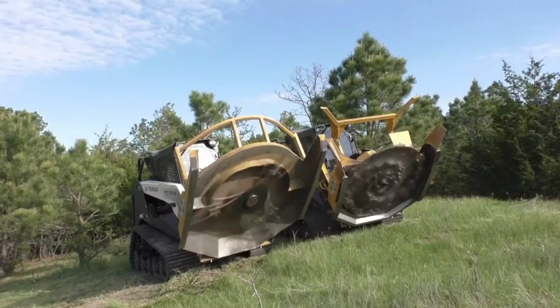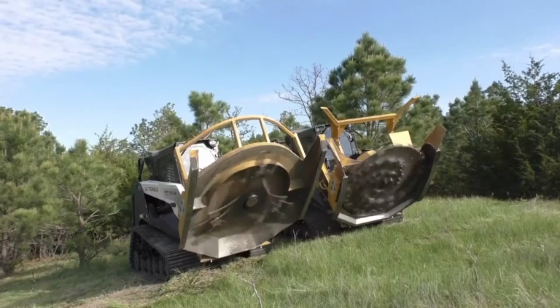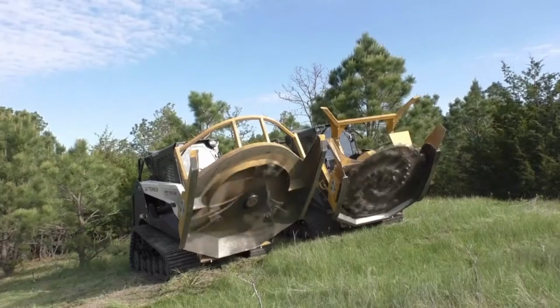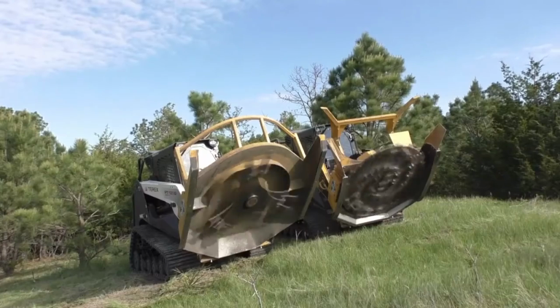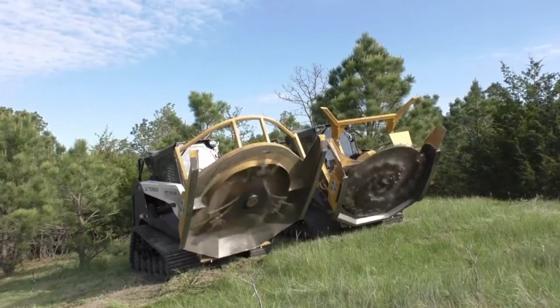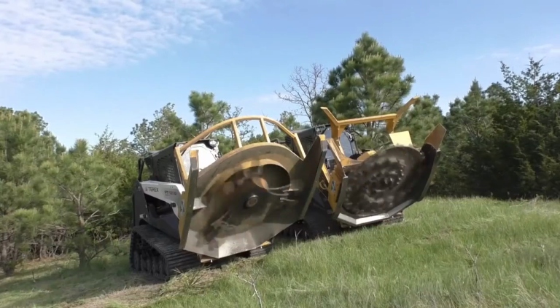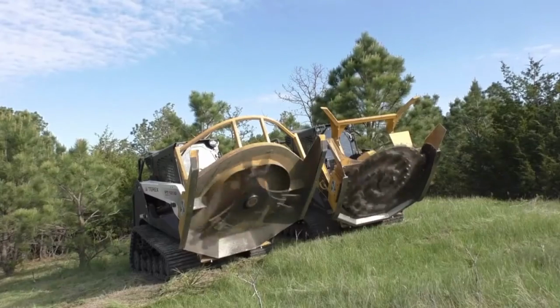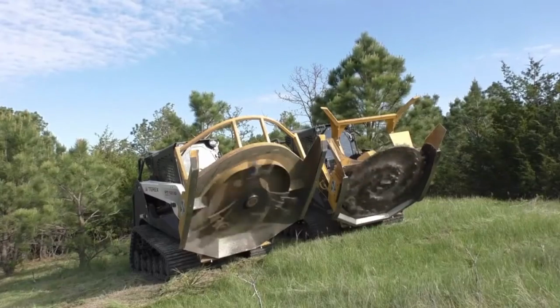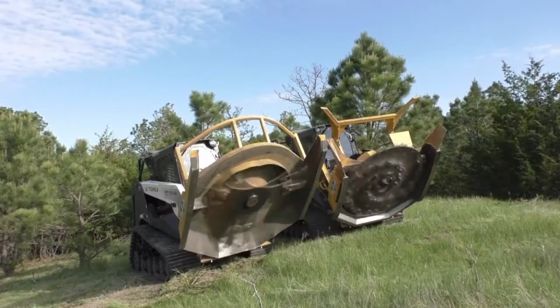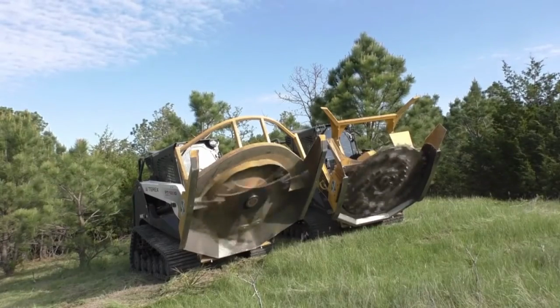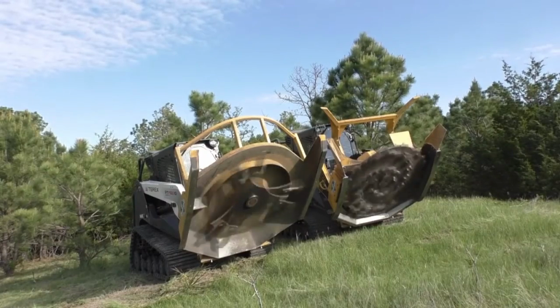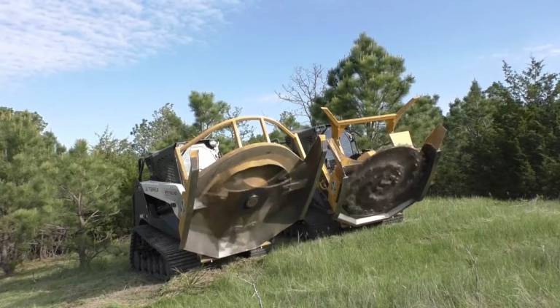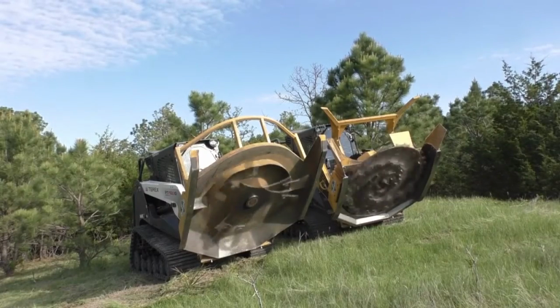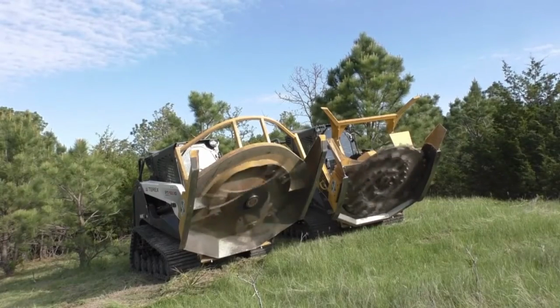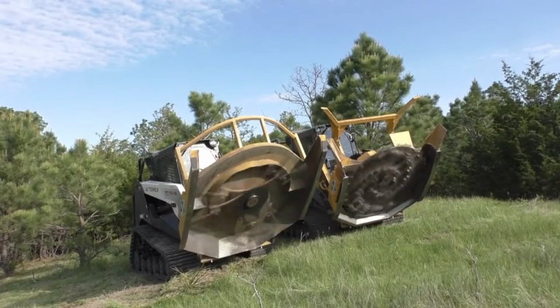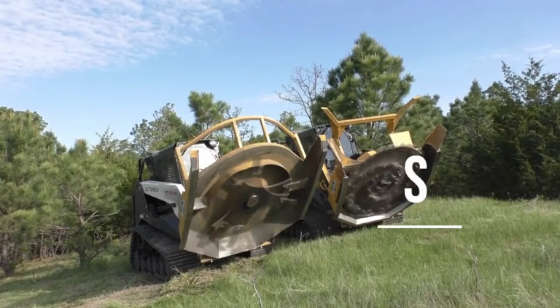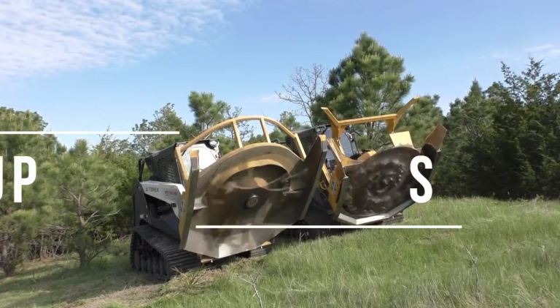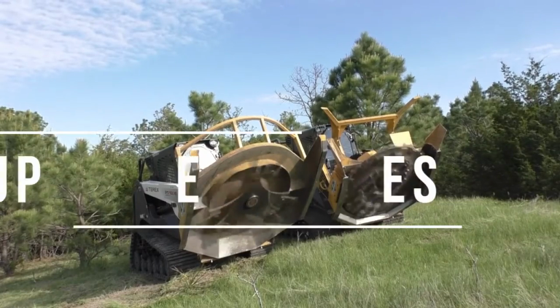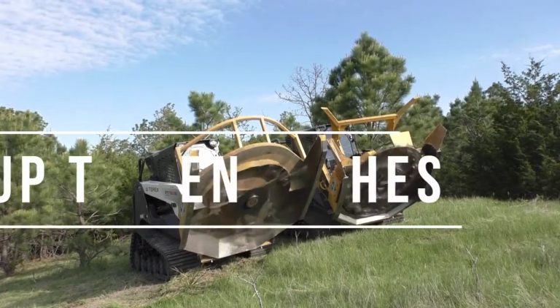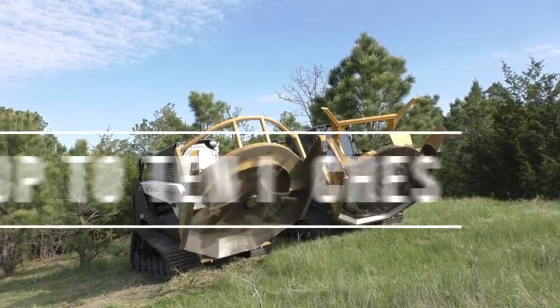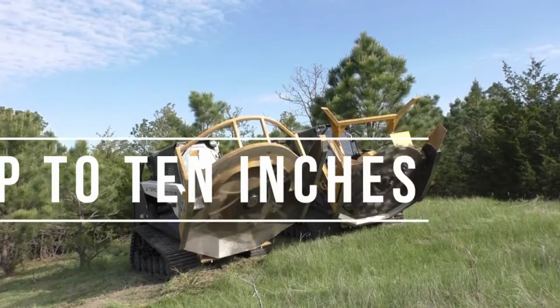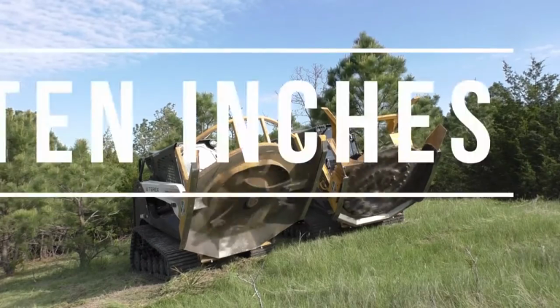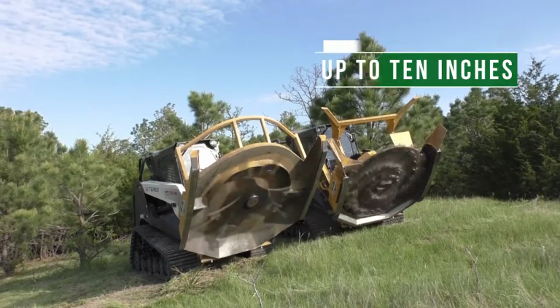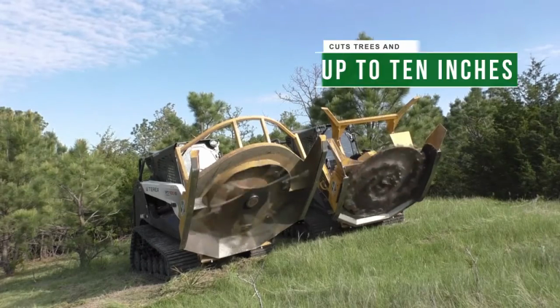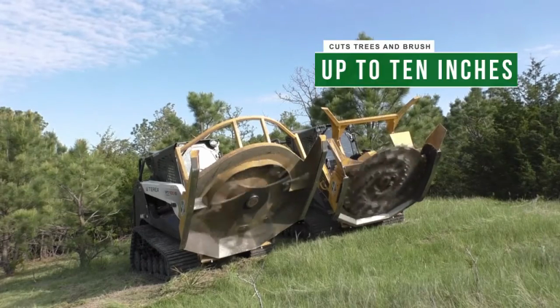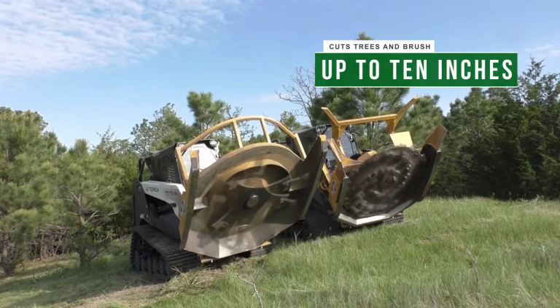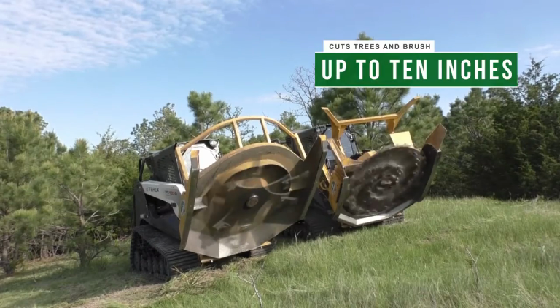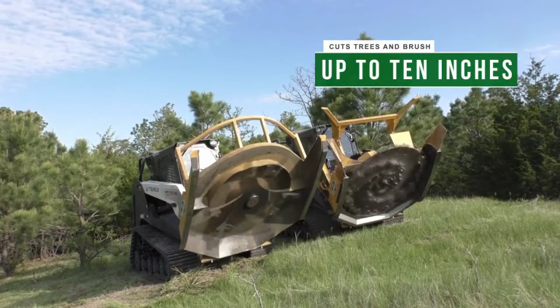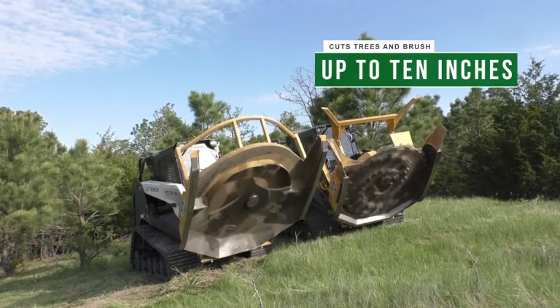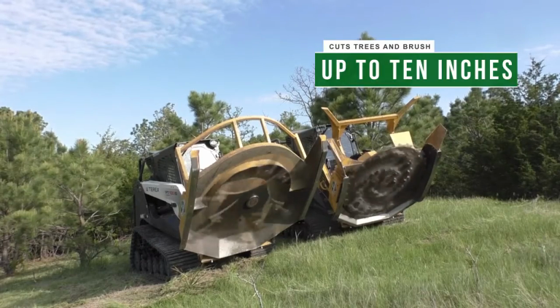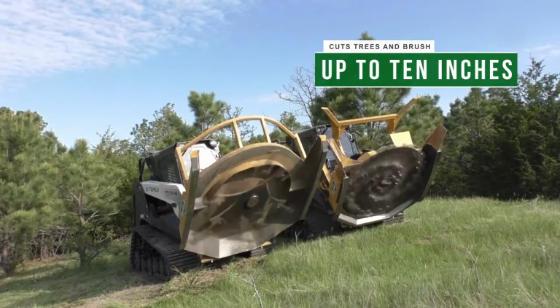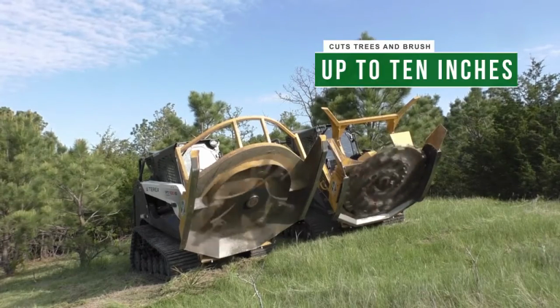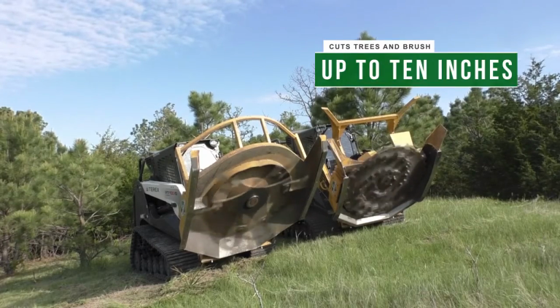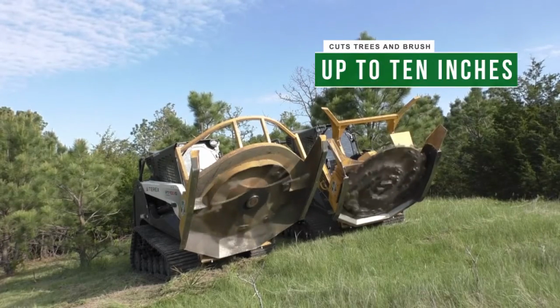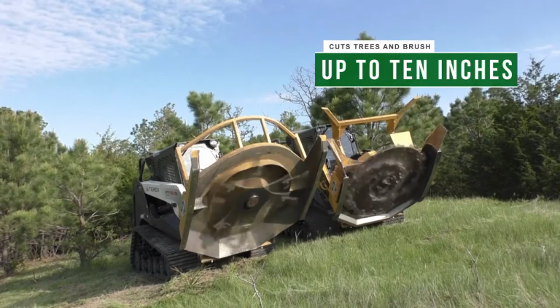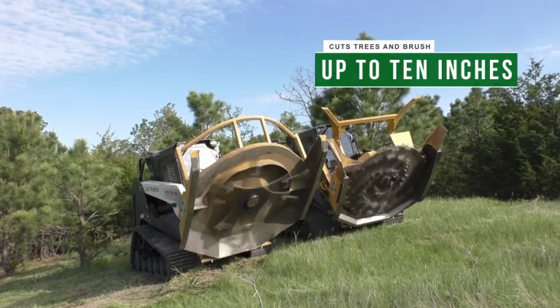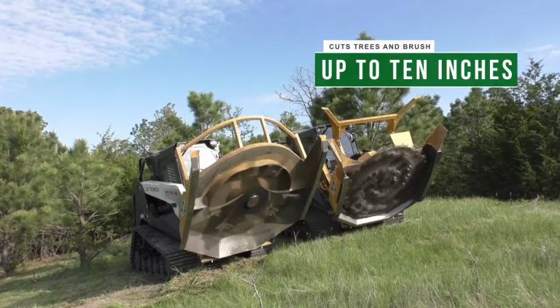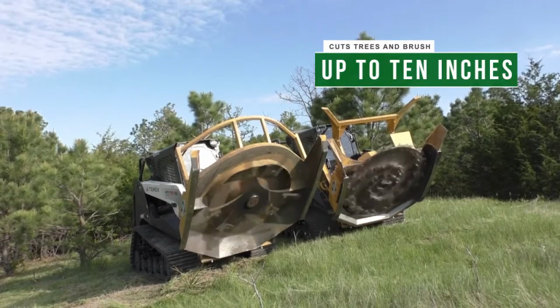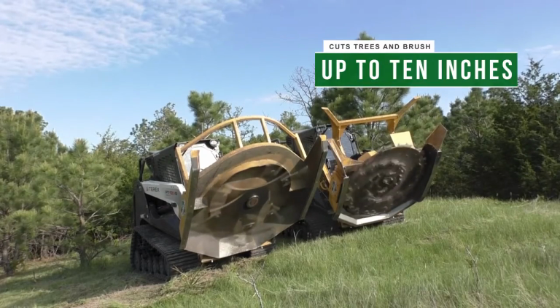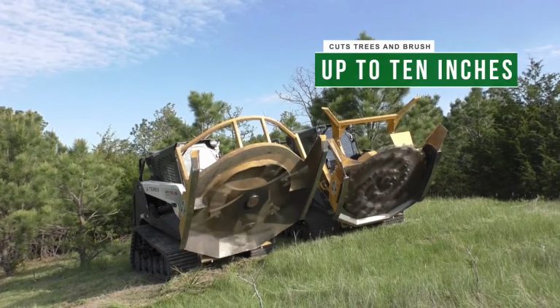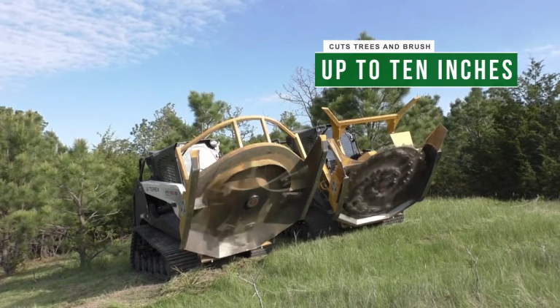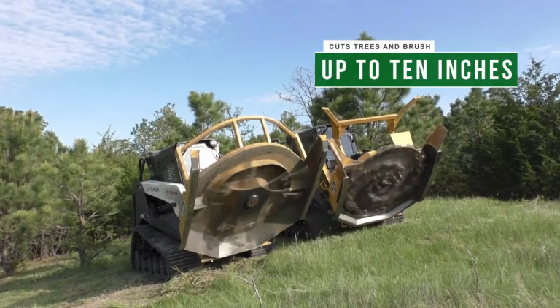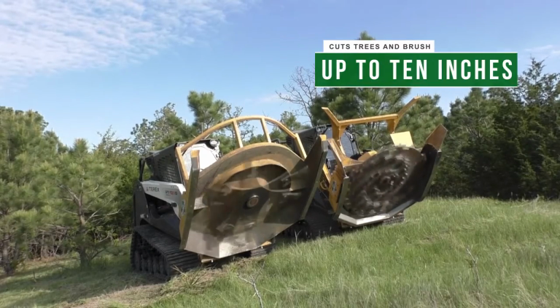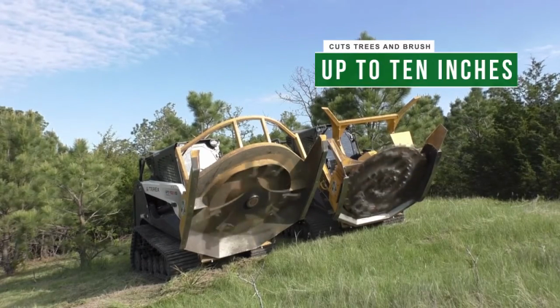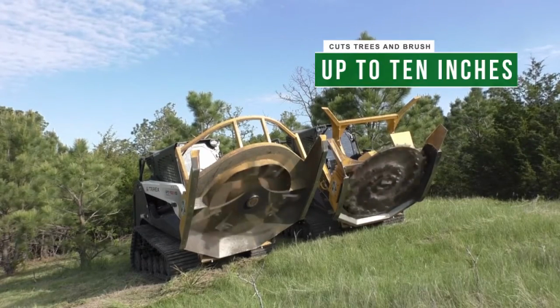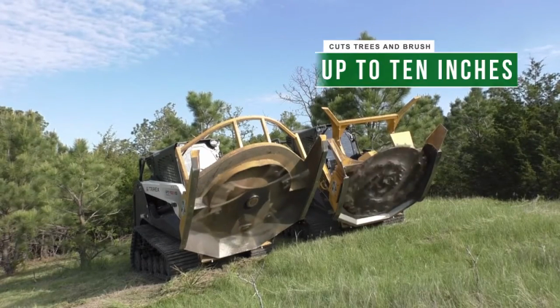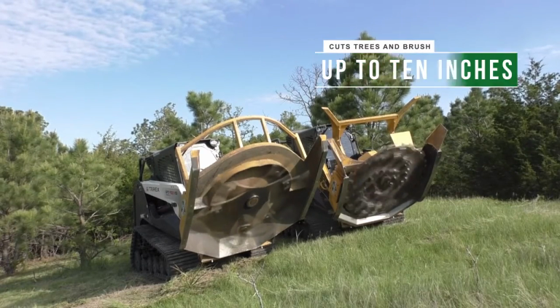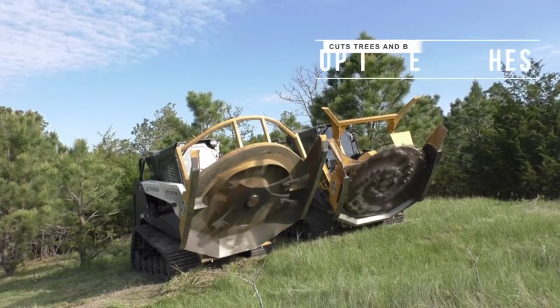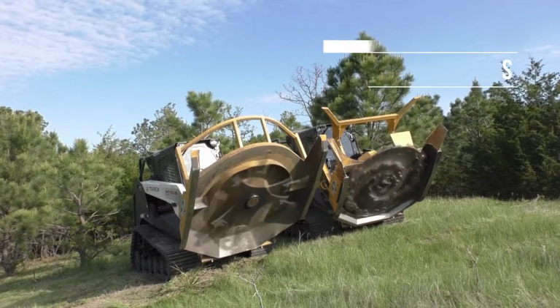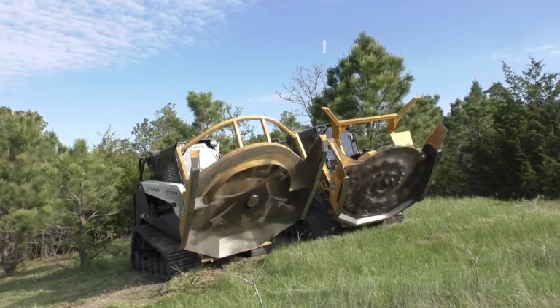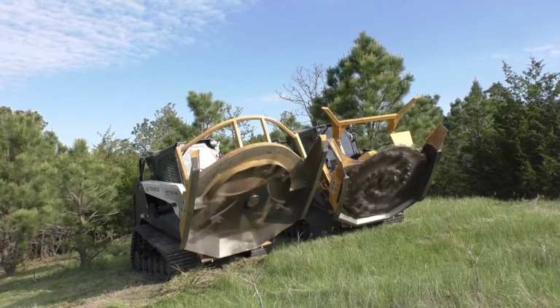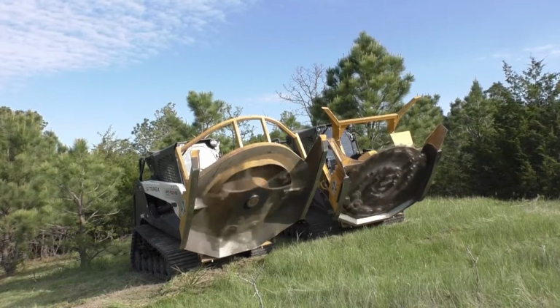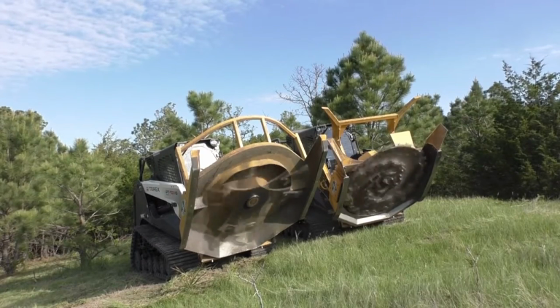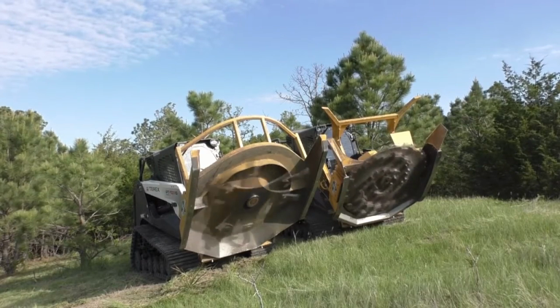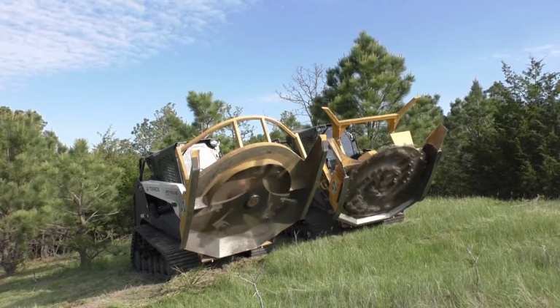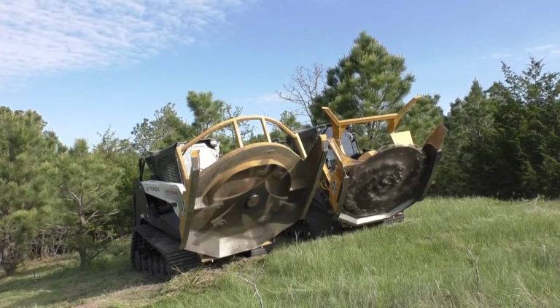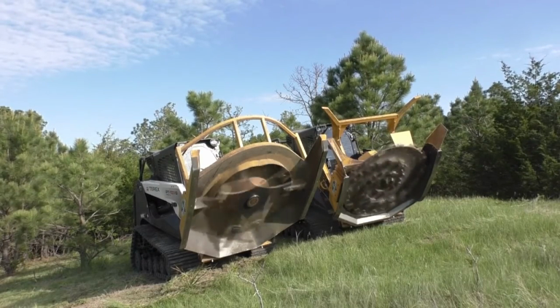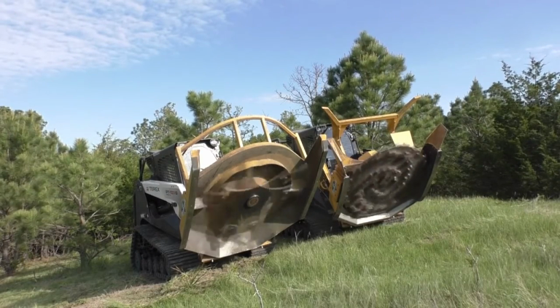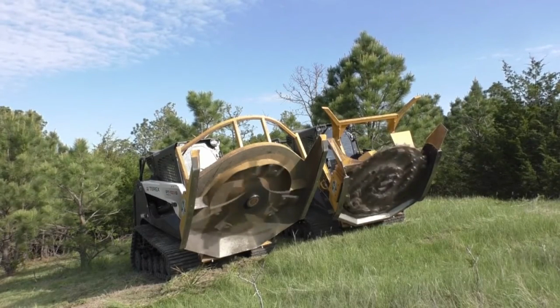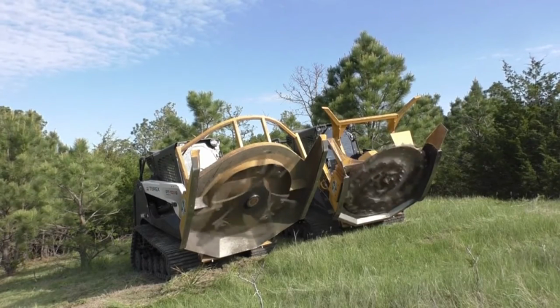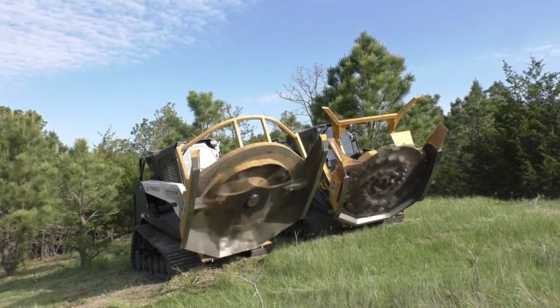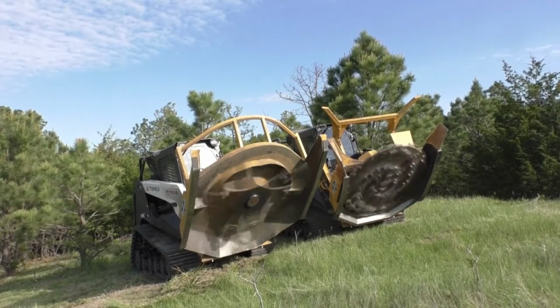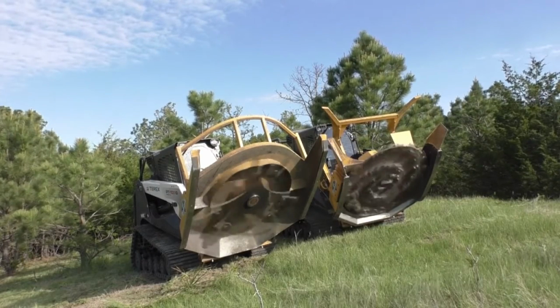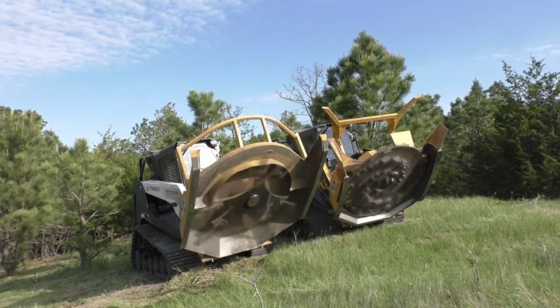Diamond Skid Steer Rotary Mowers cut up to 10 inch material. If you're looking to devour larger trees, take another look at our forestry products.